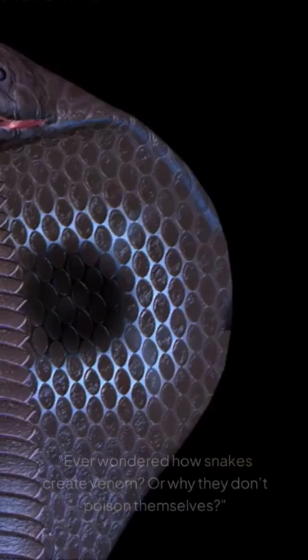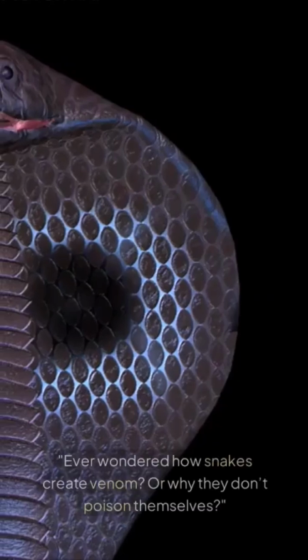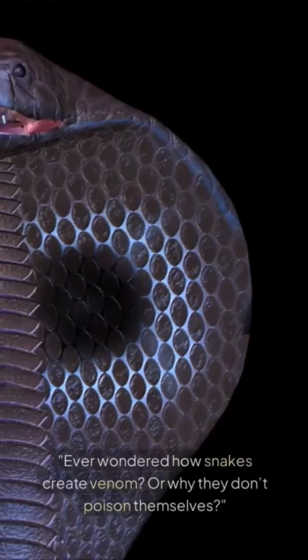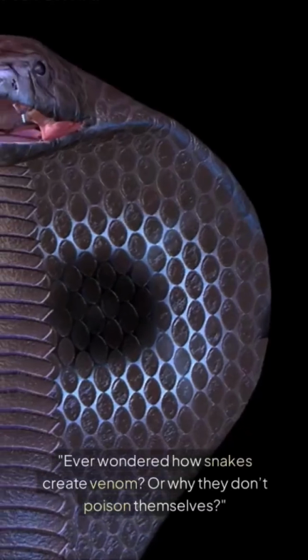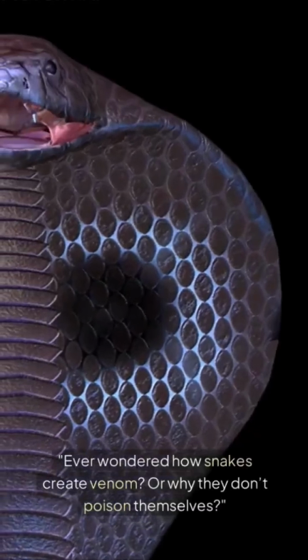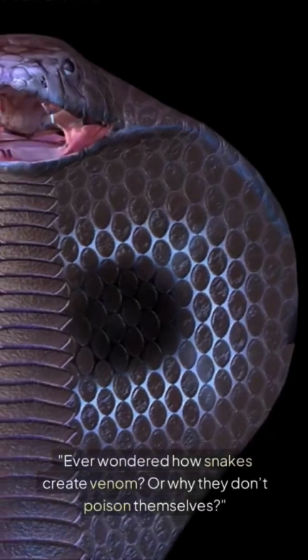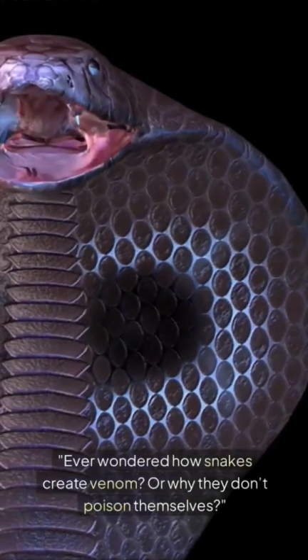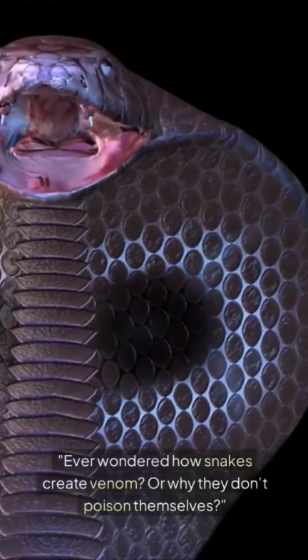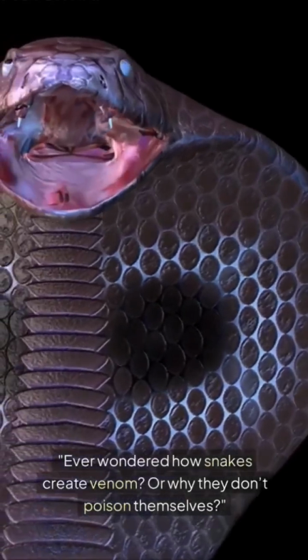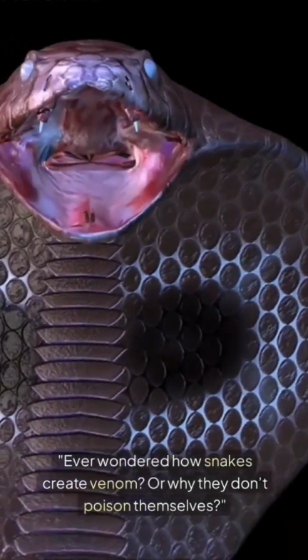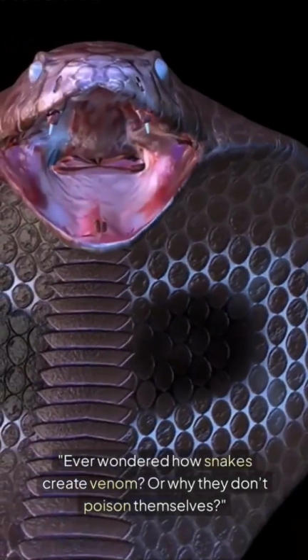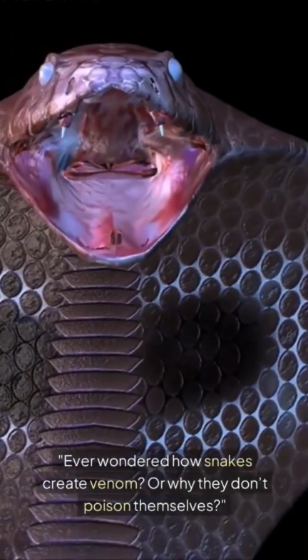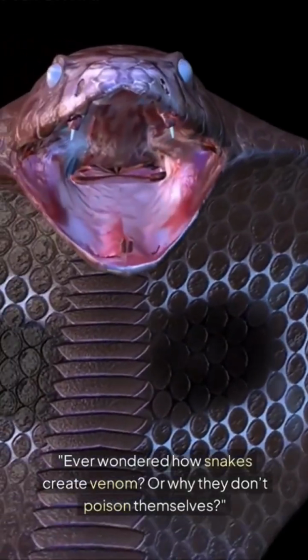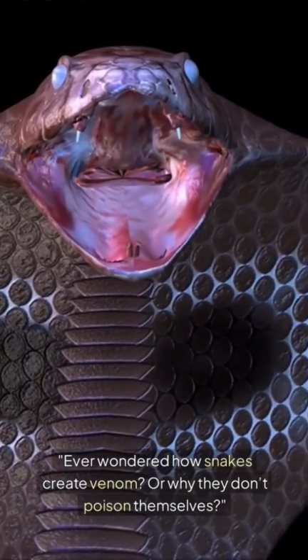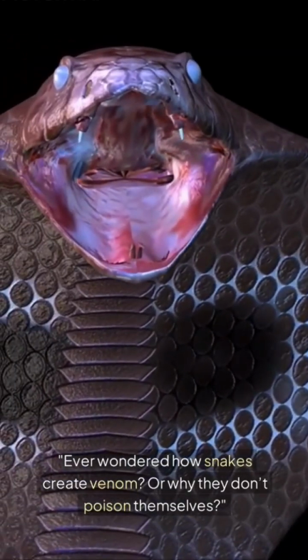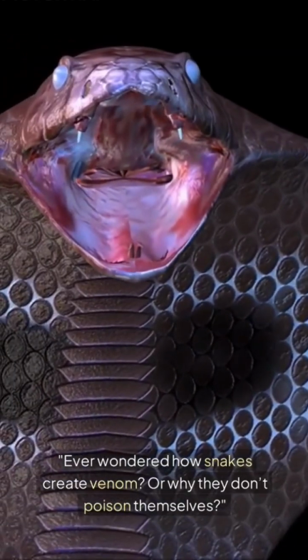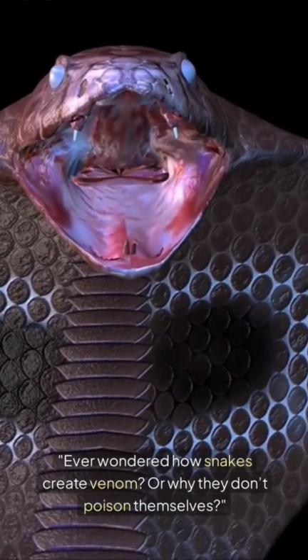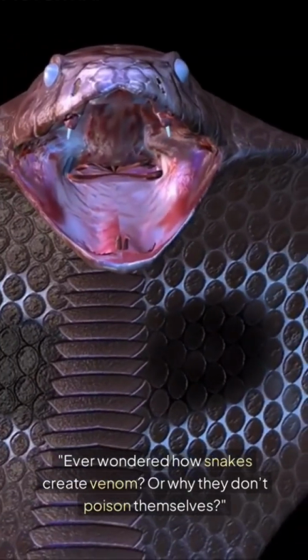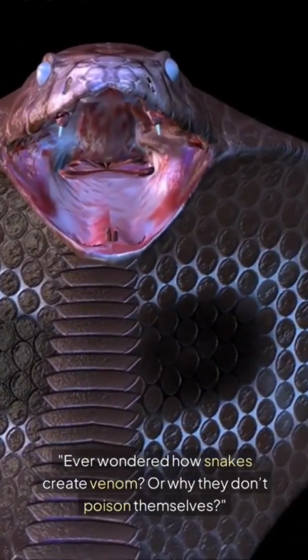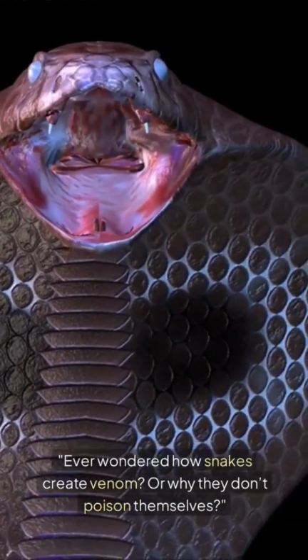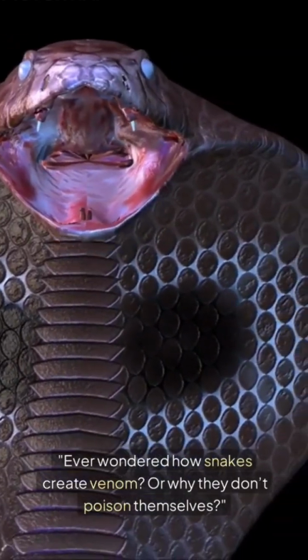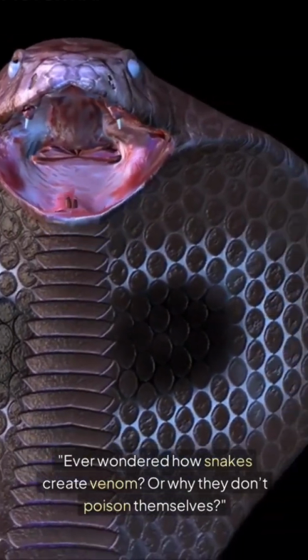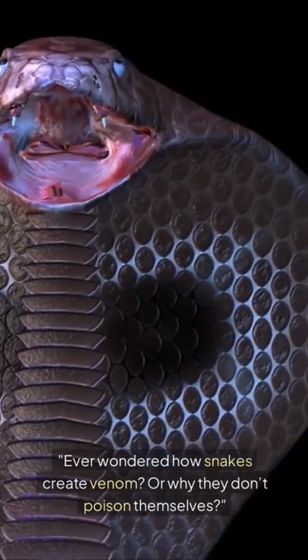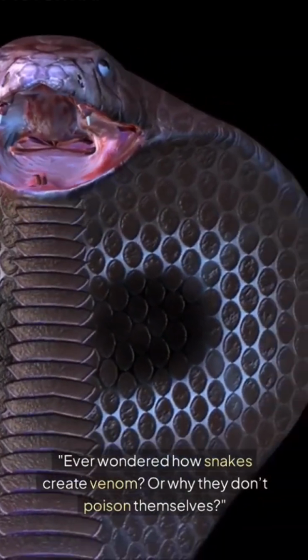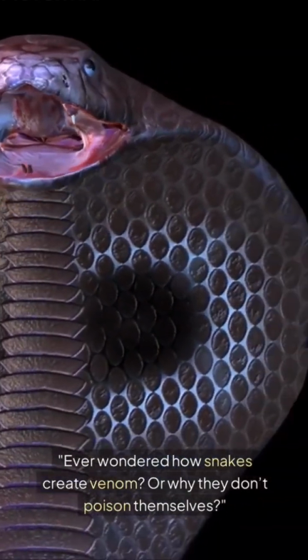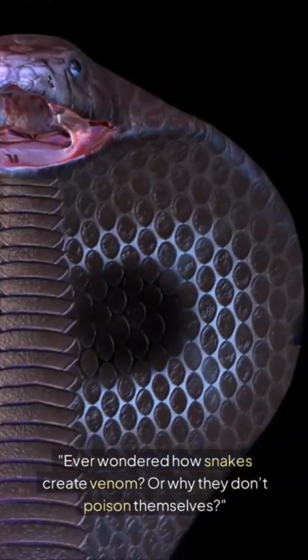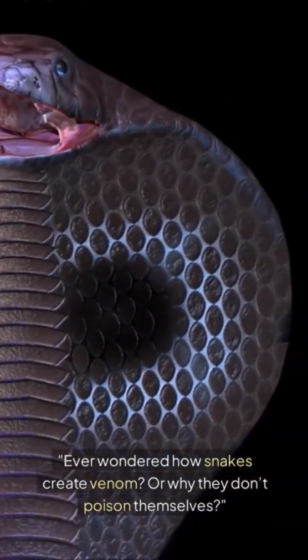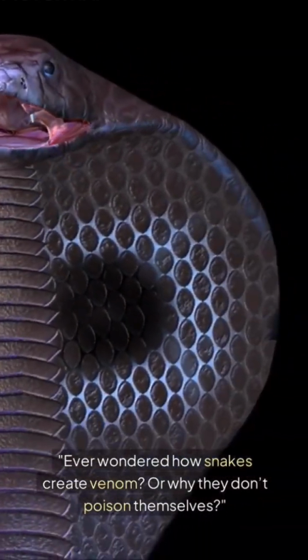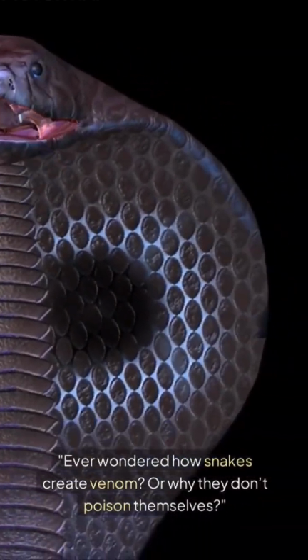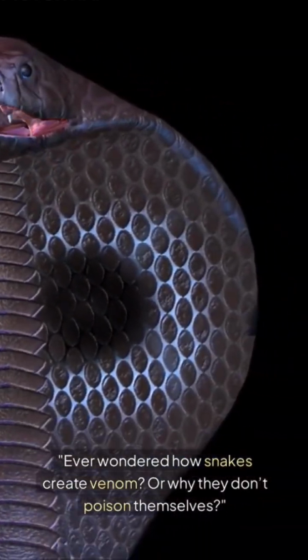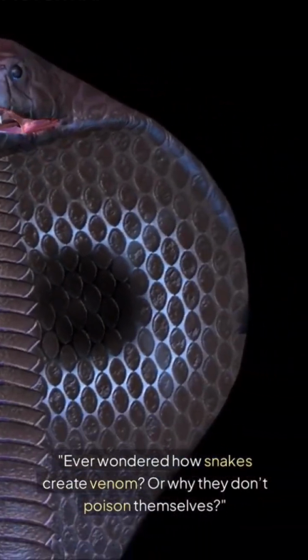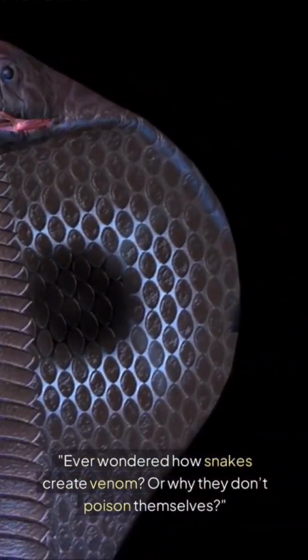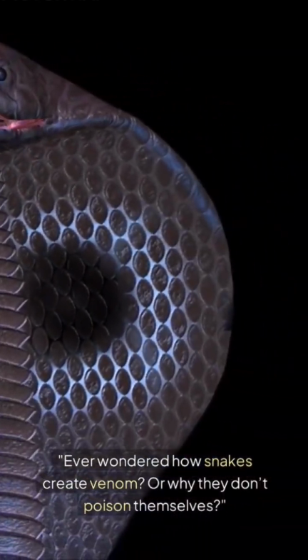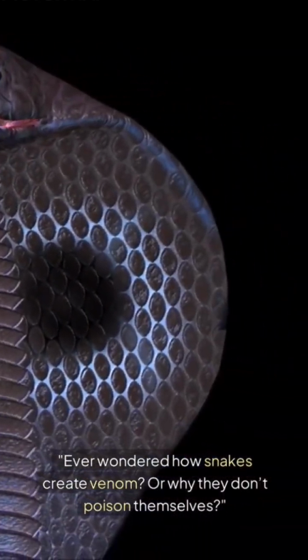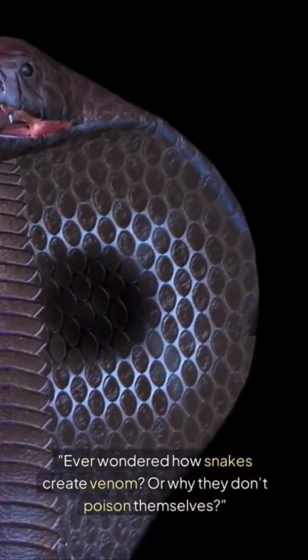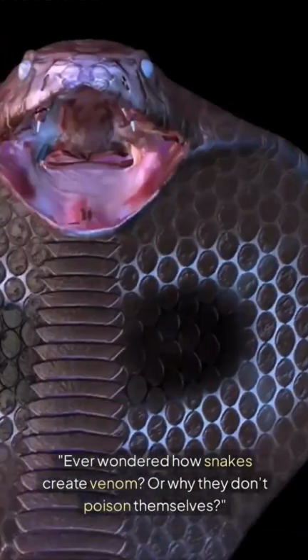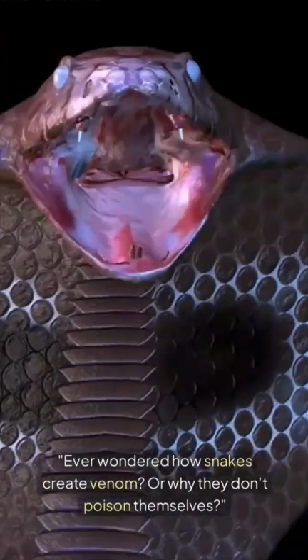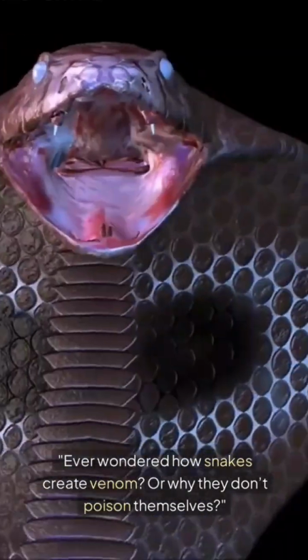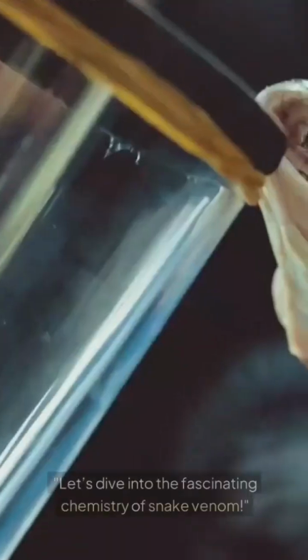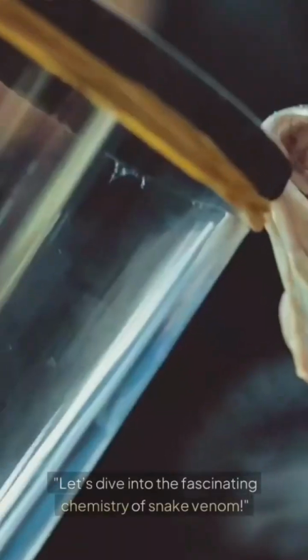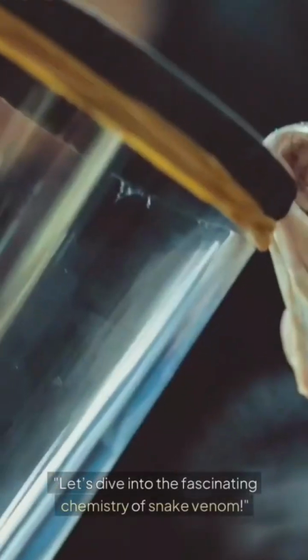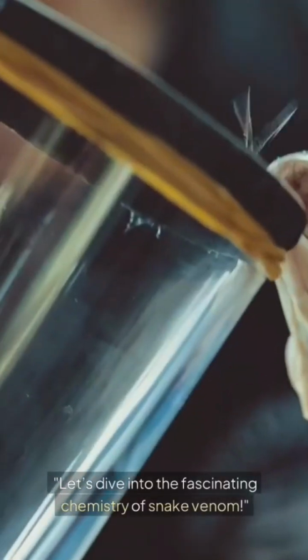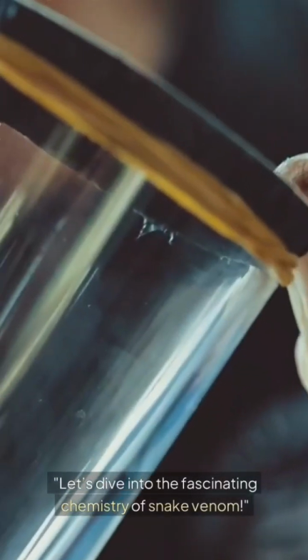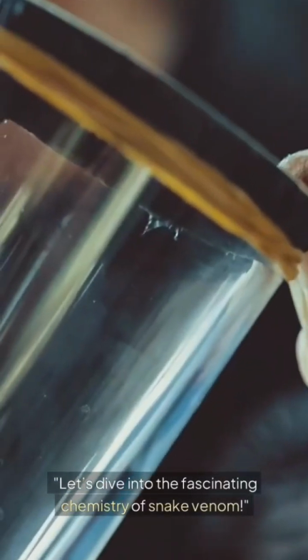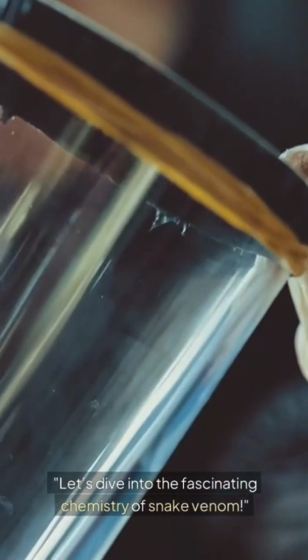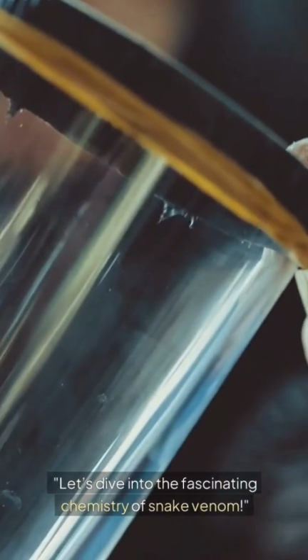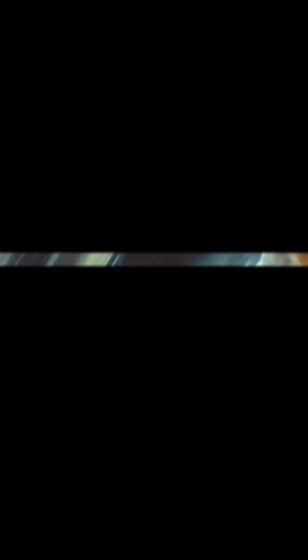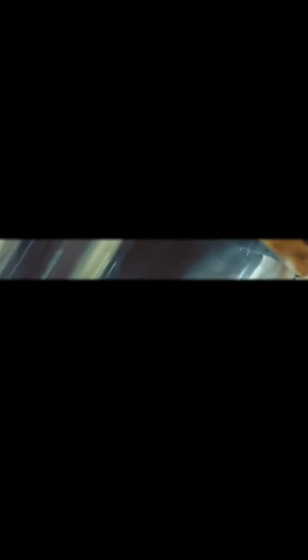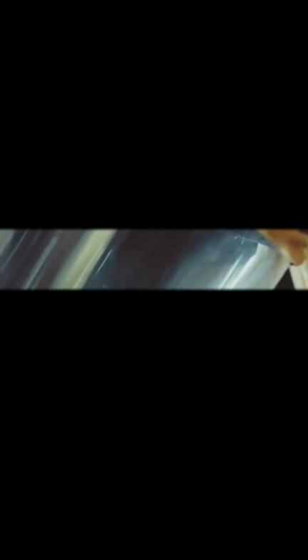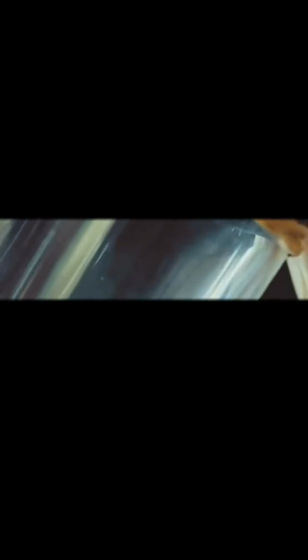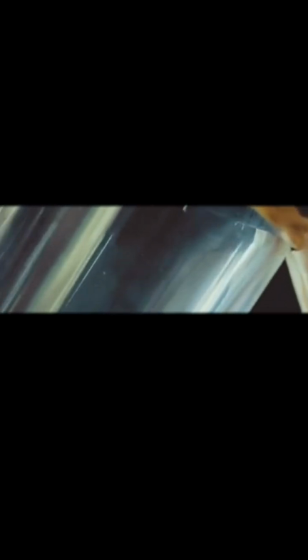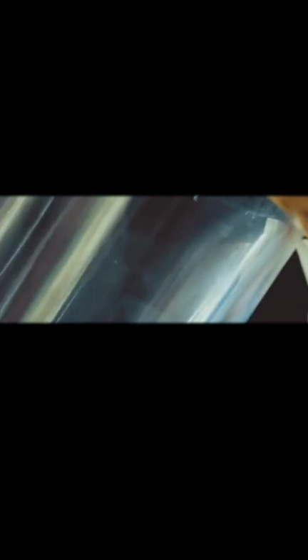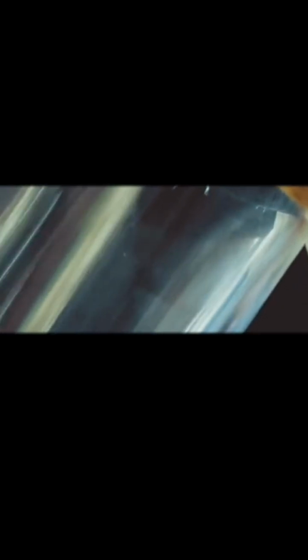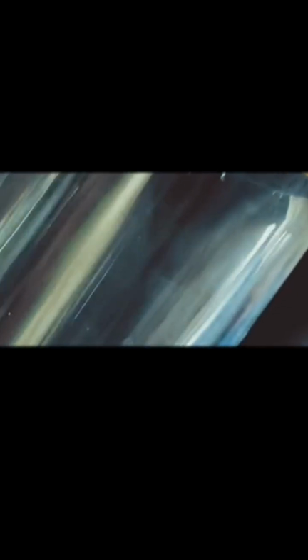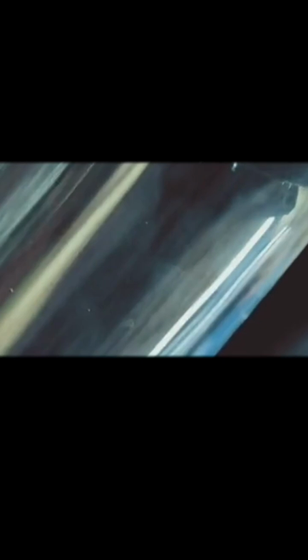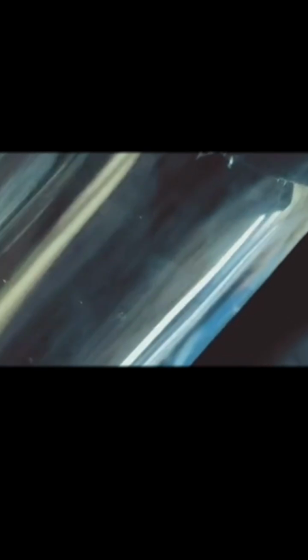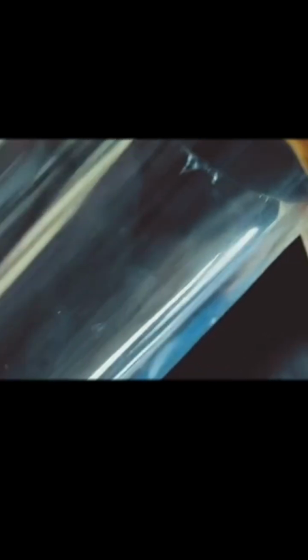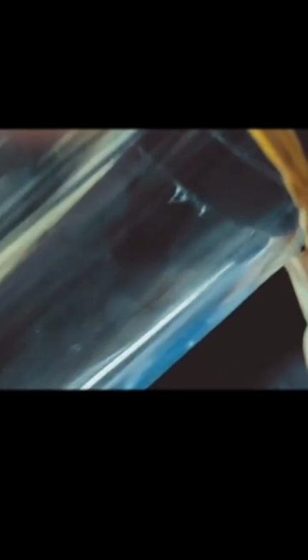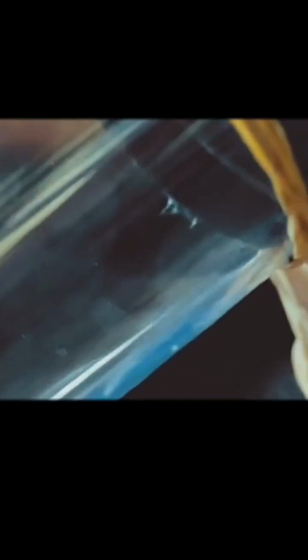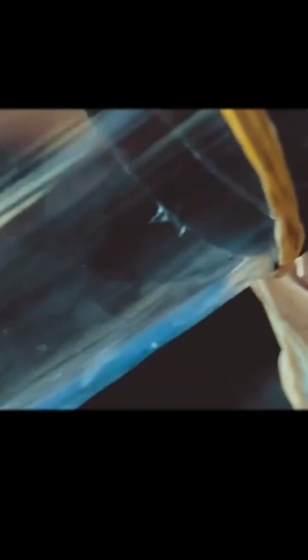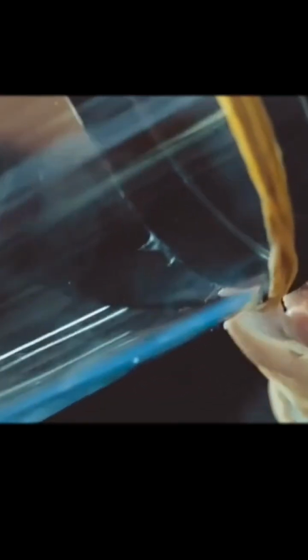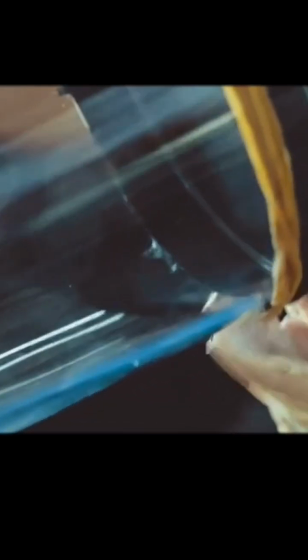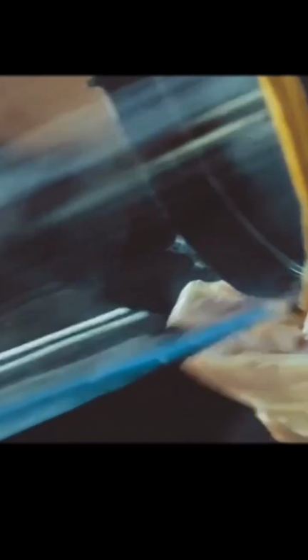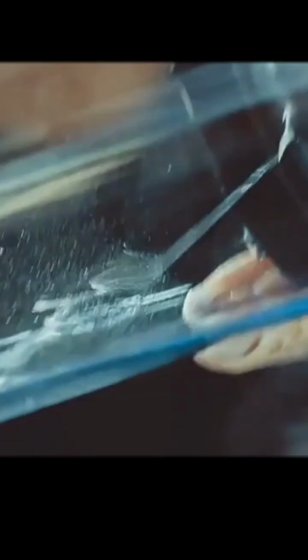Ever wondered how snakes create venom, or why they don't poison themselves? Let's dive into the fascinating chemistry of snake venom.